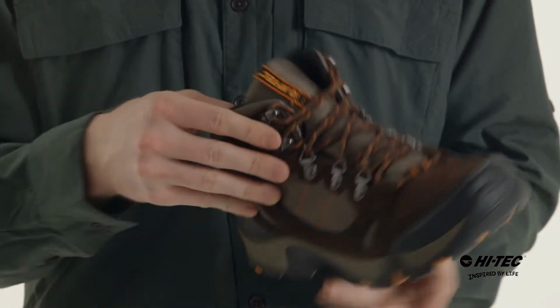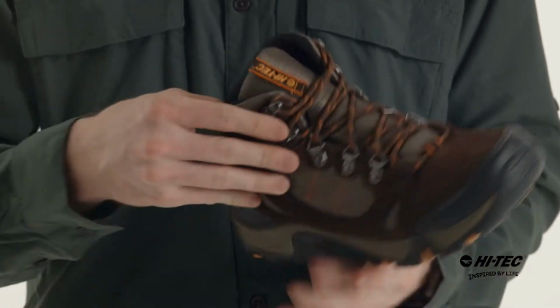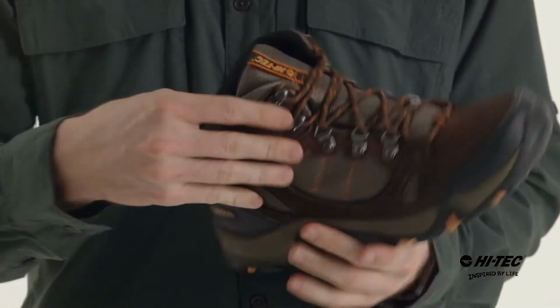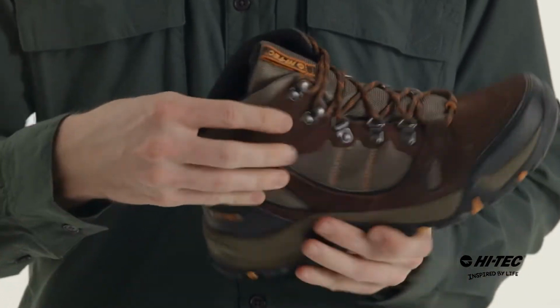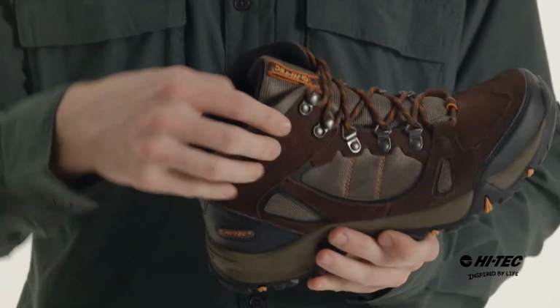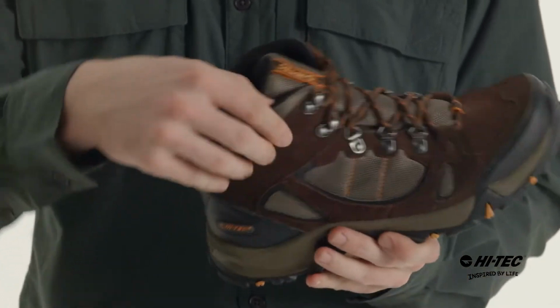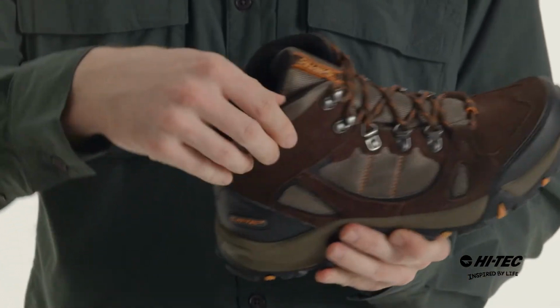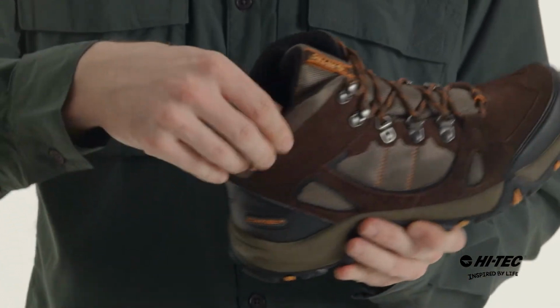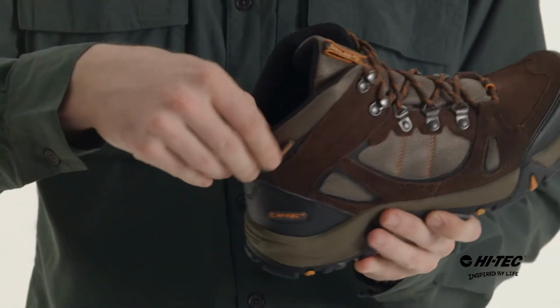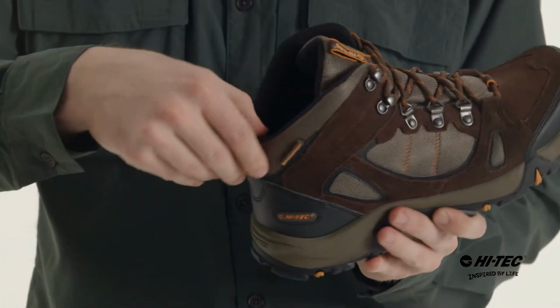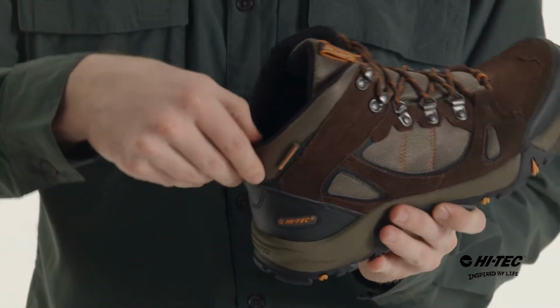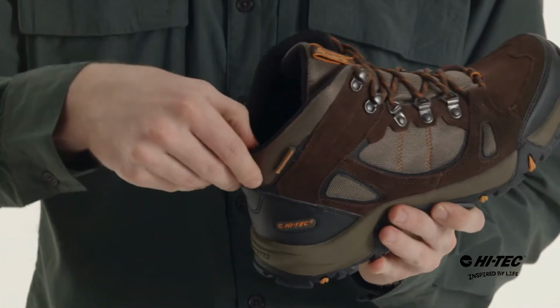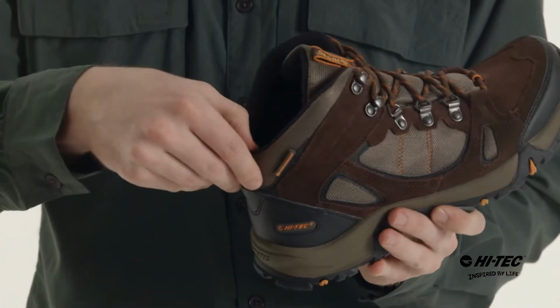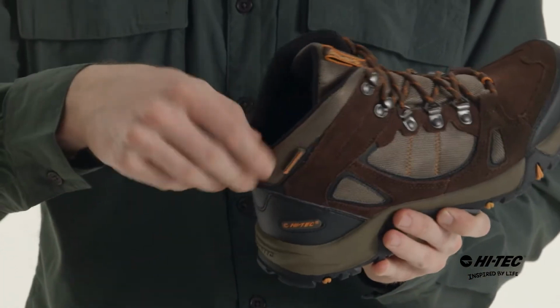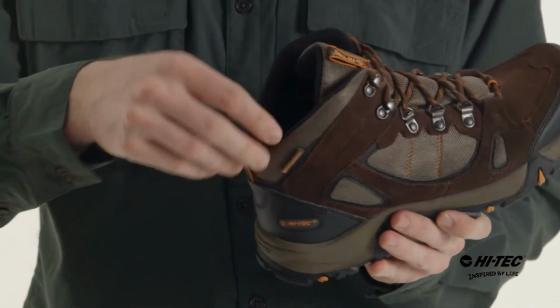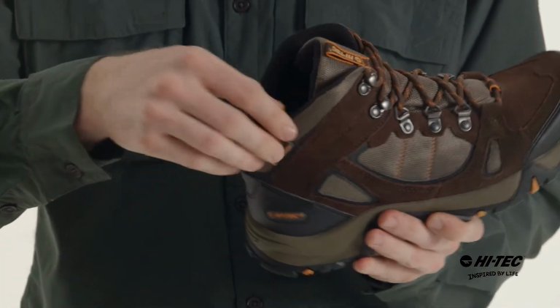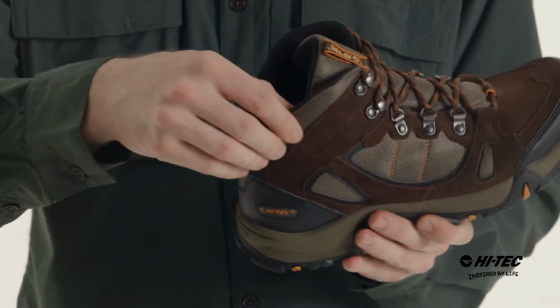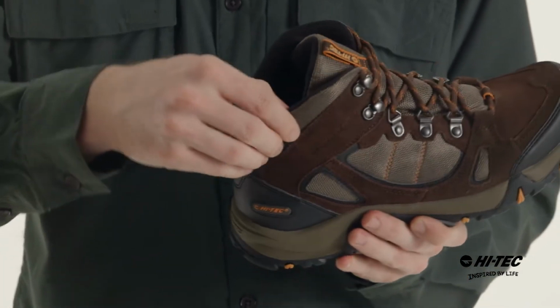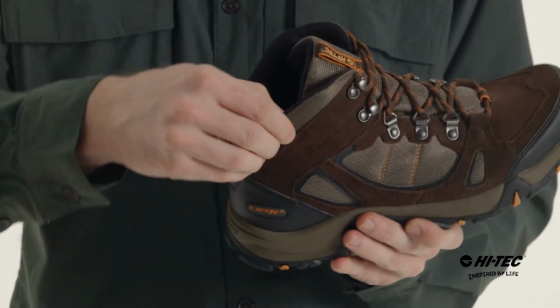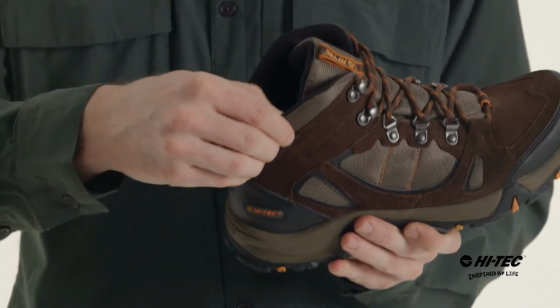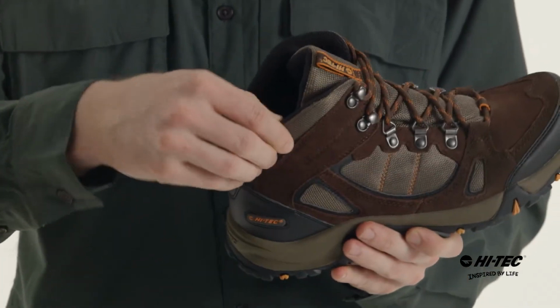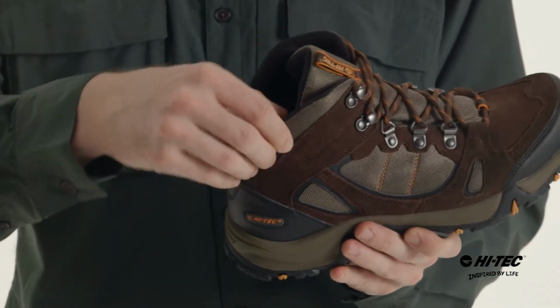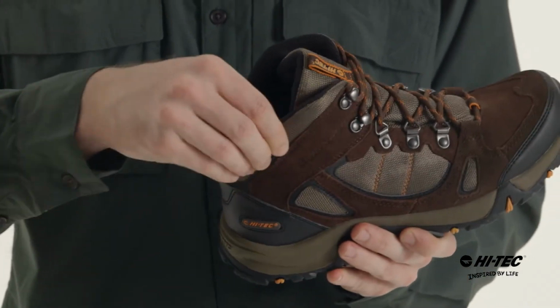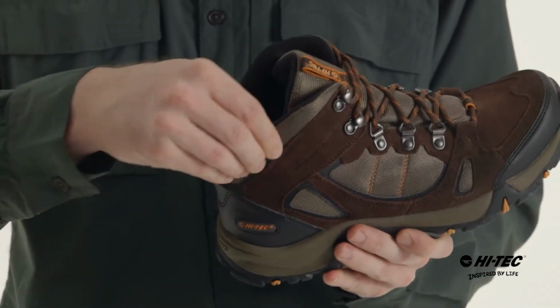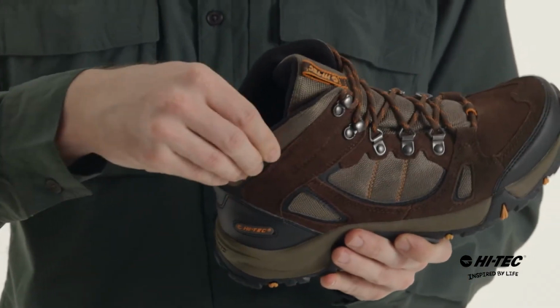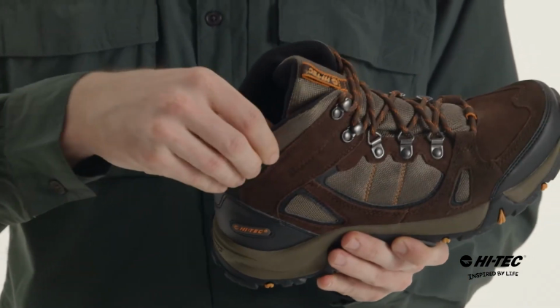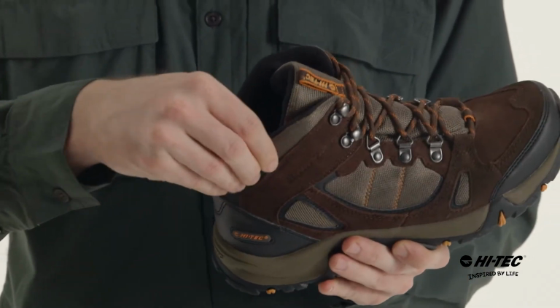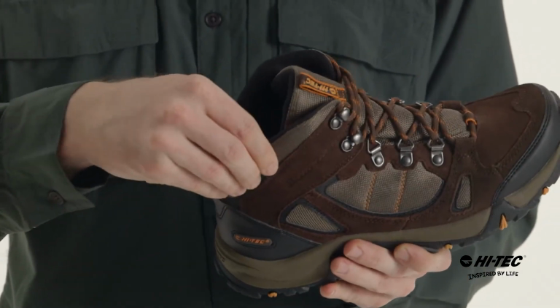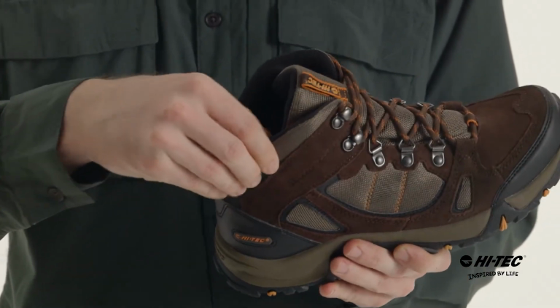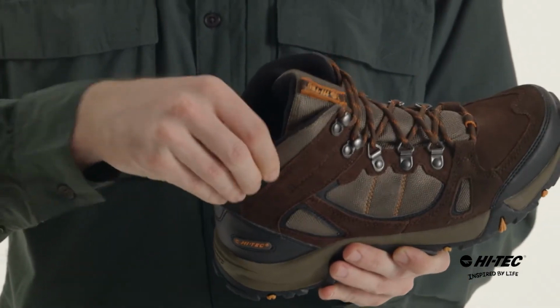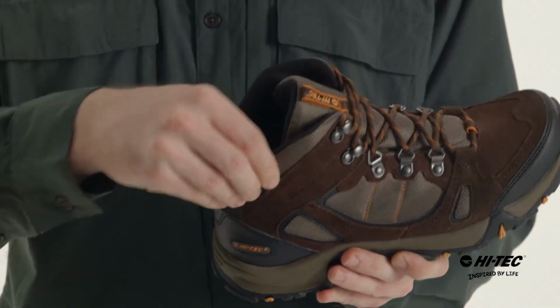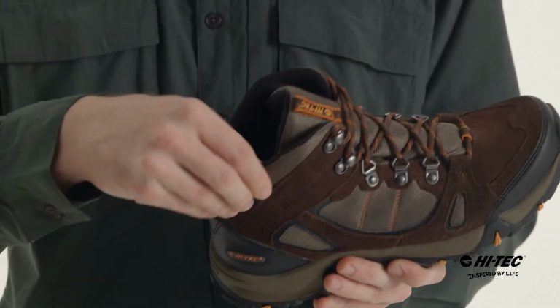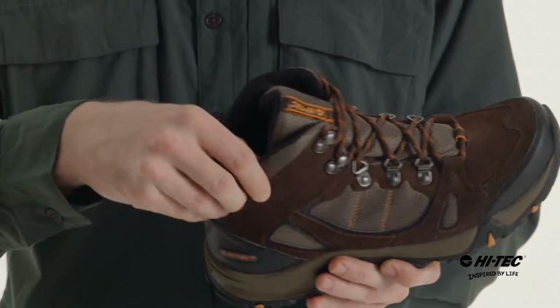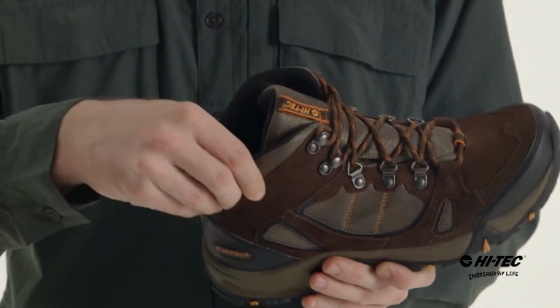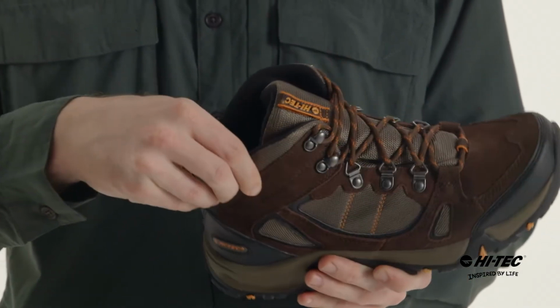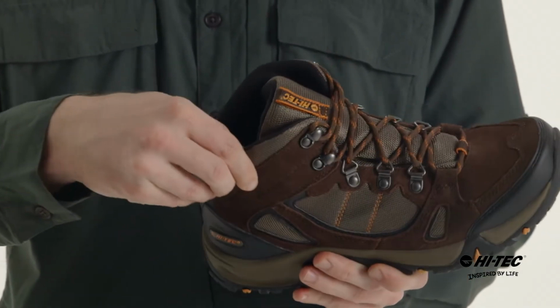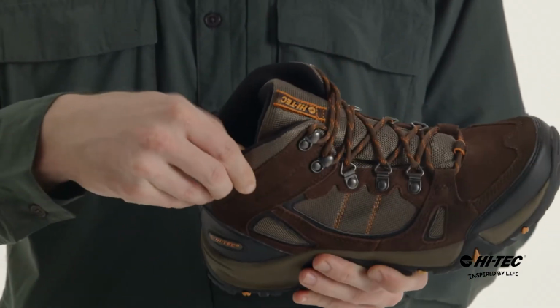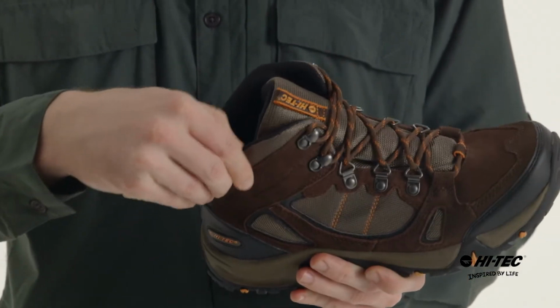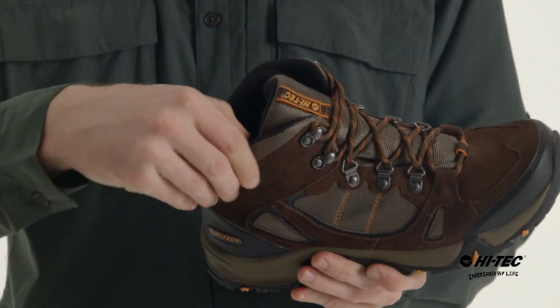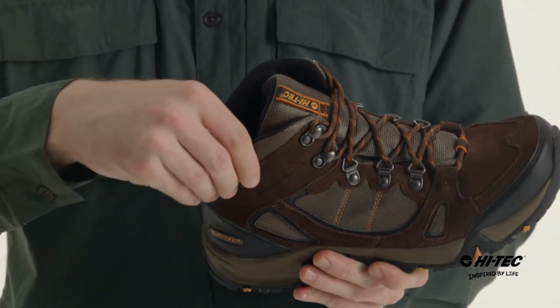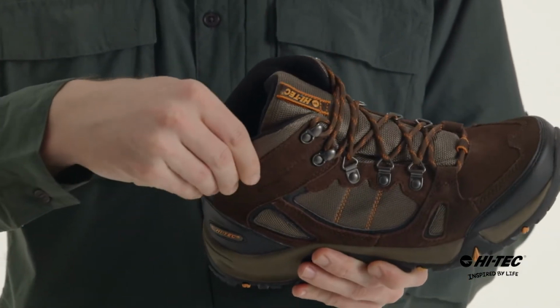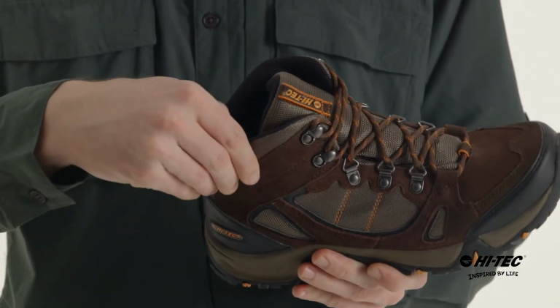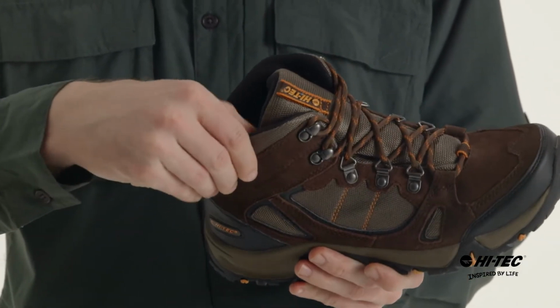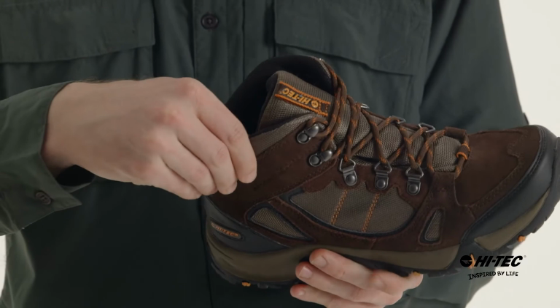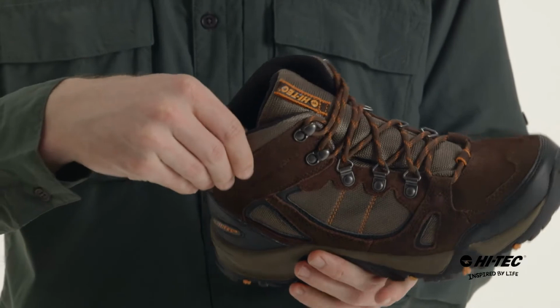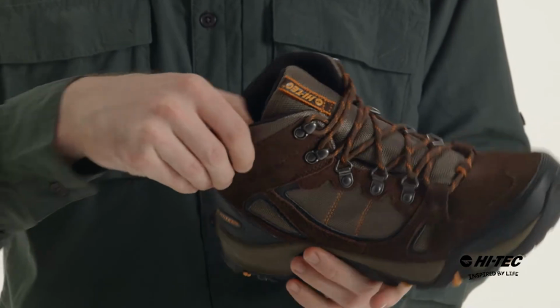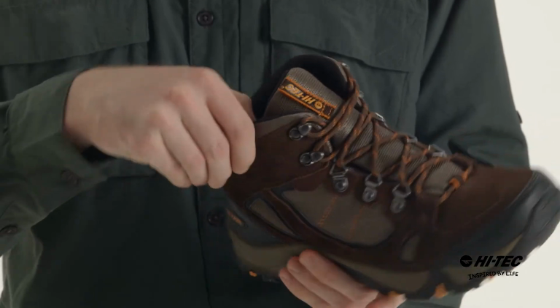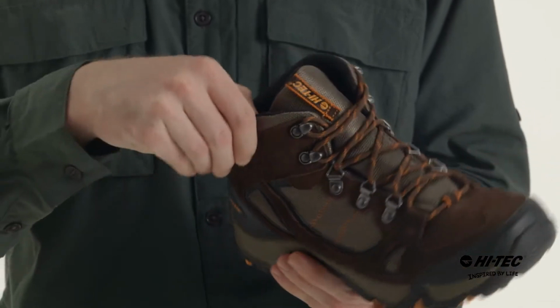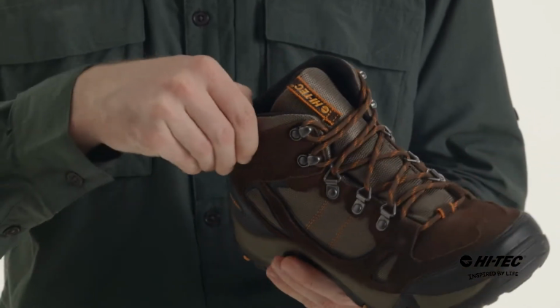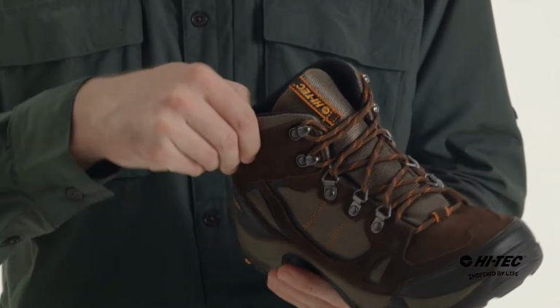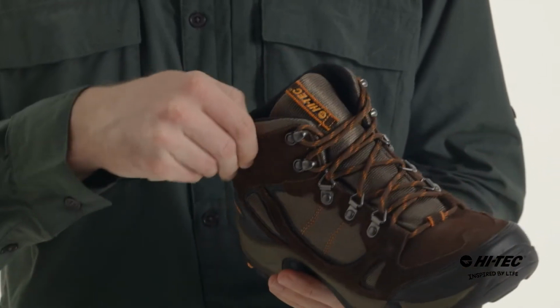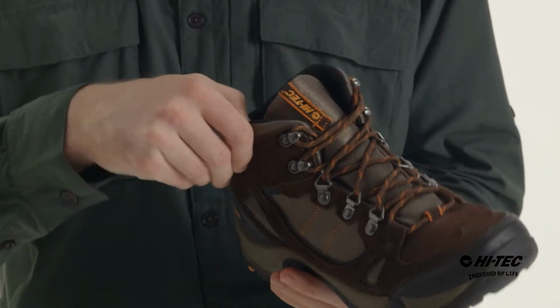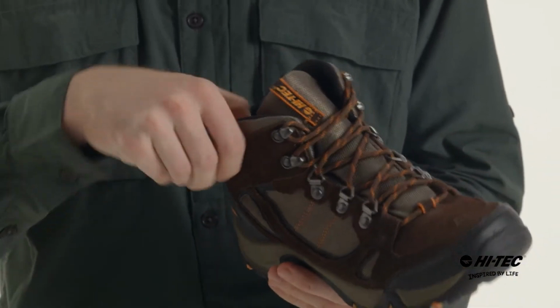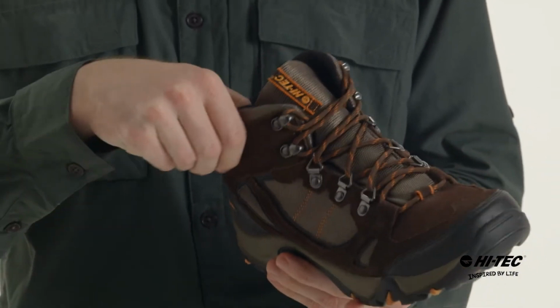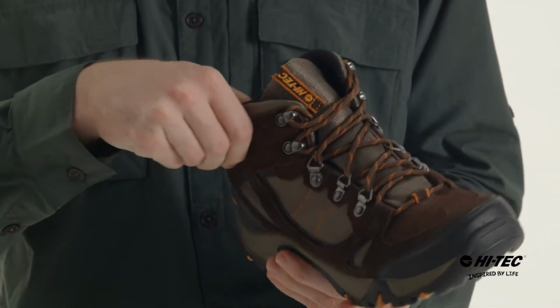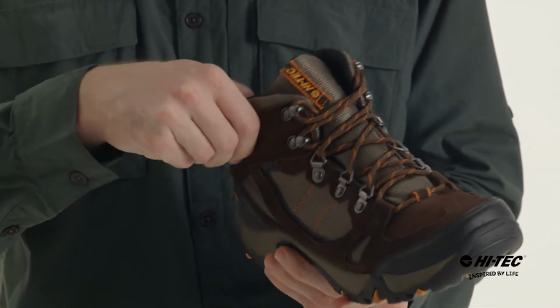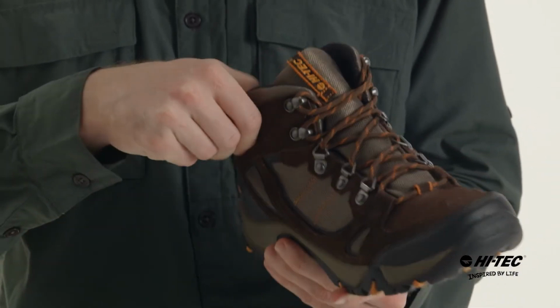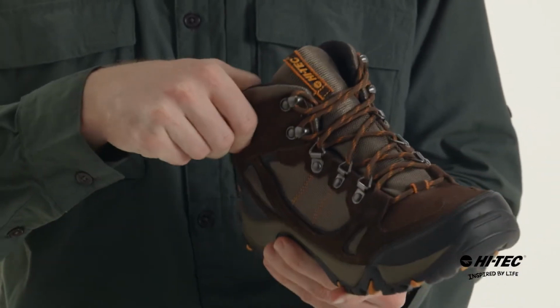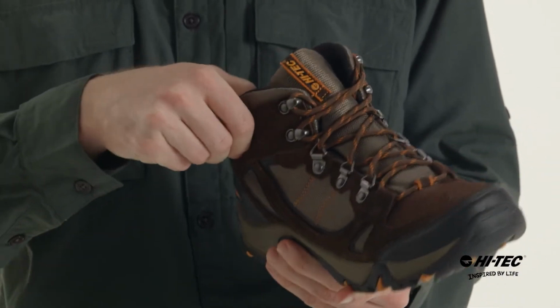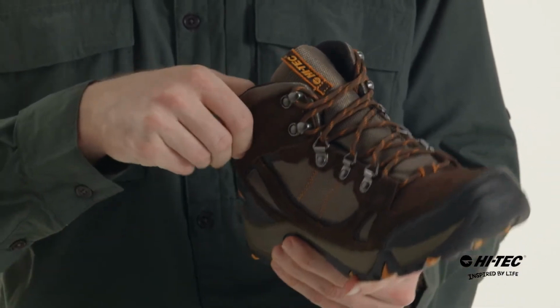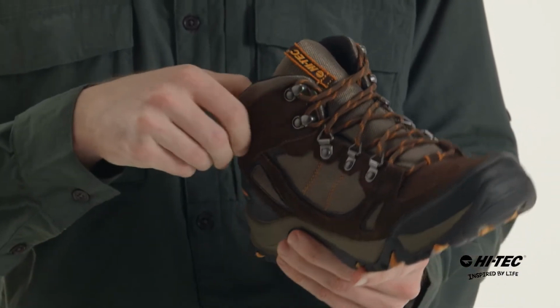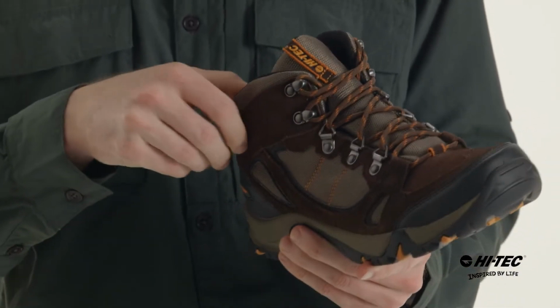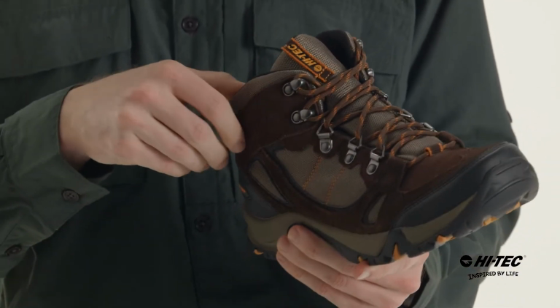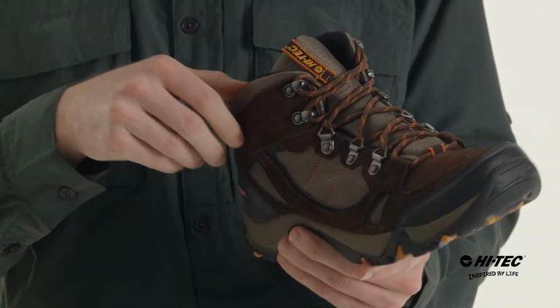And around the collar here we have very comfortable extra padding to make sure that you can go all day long.